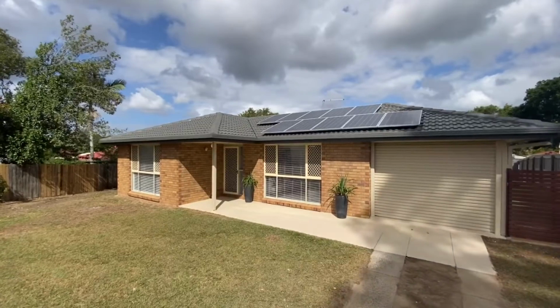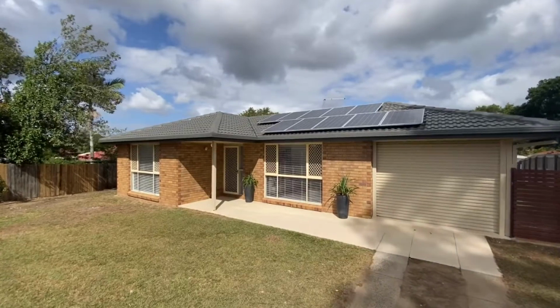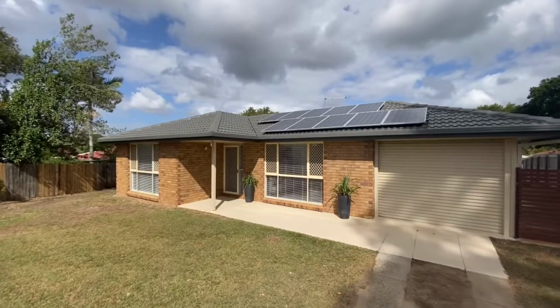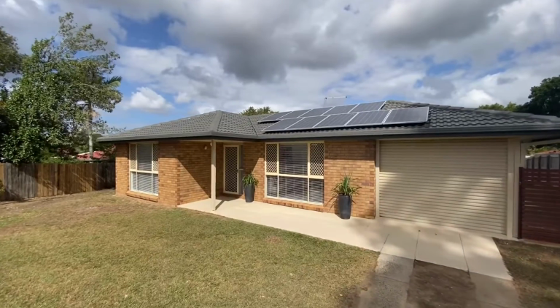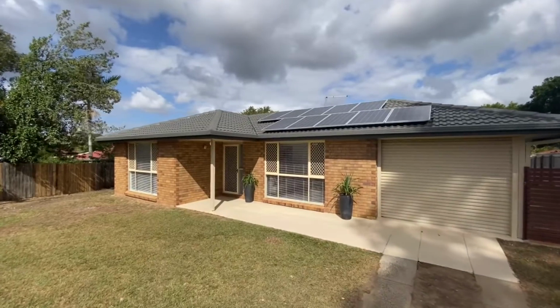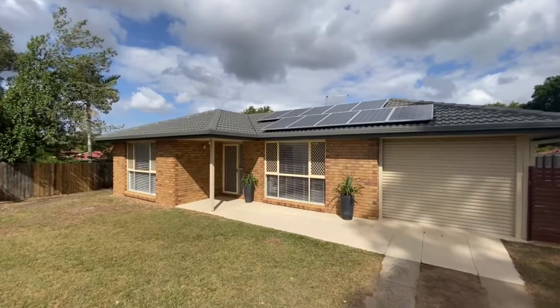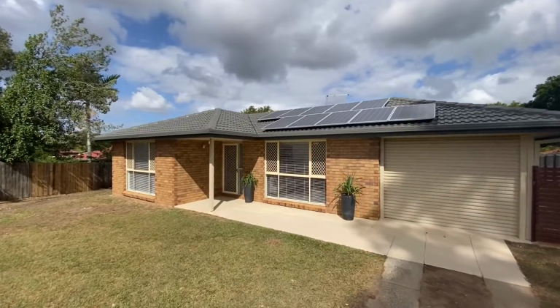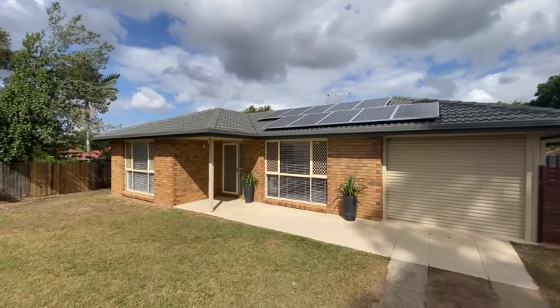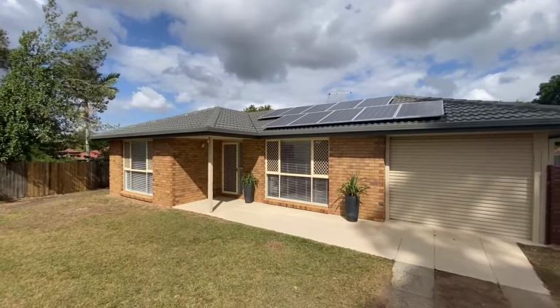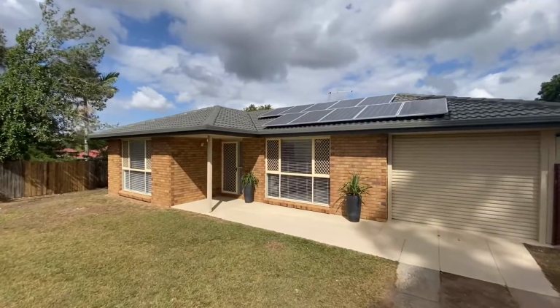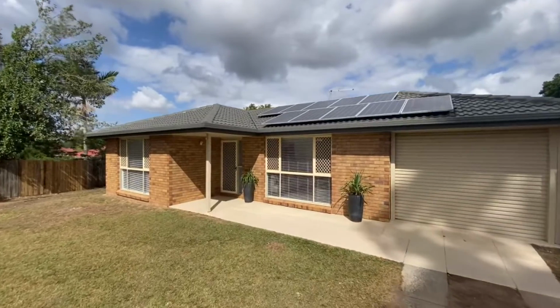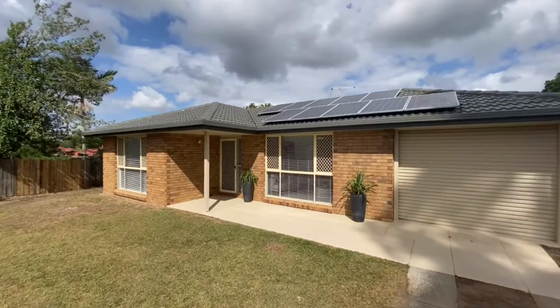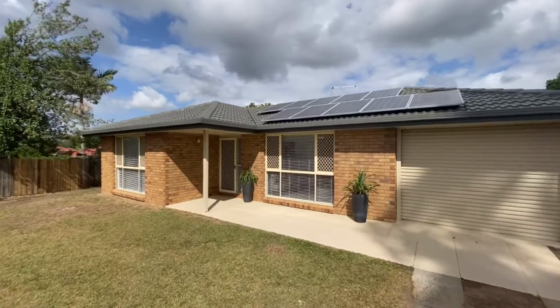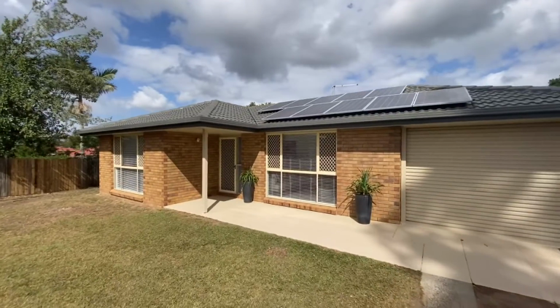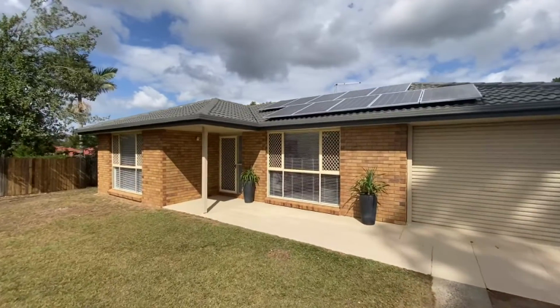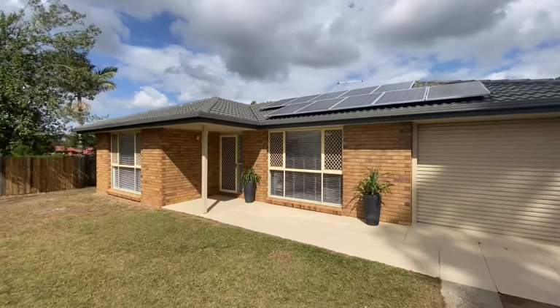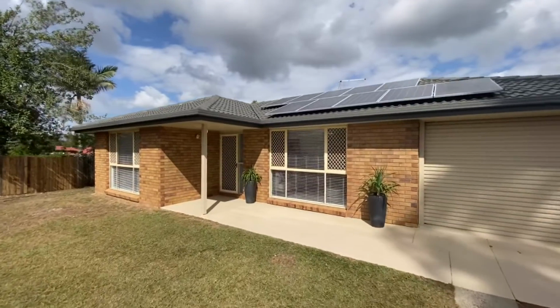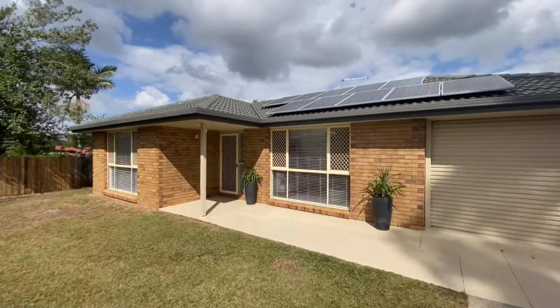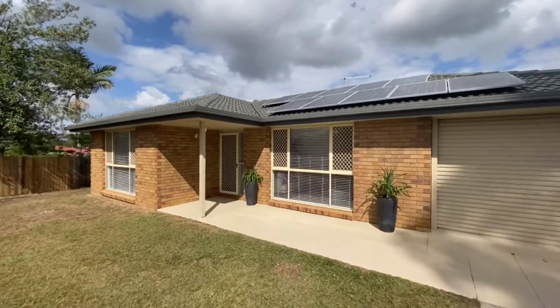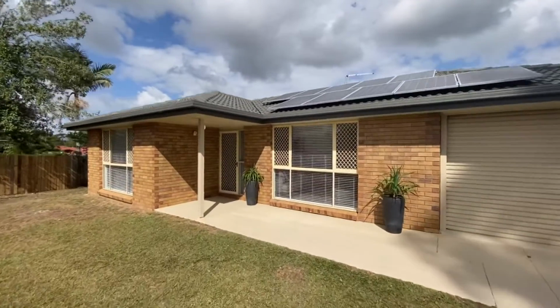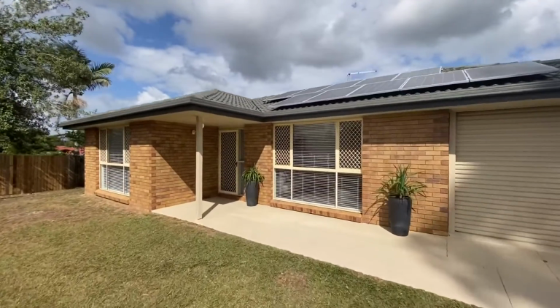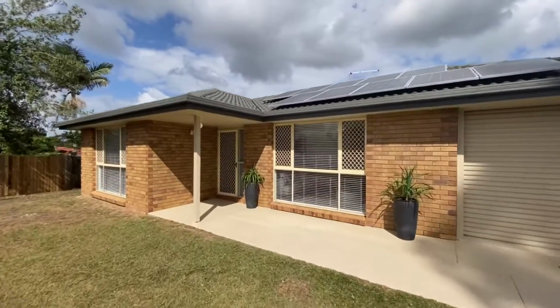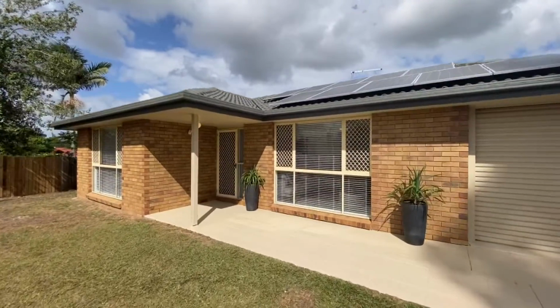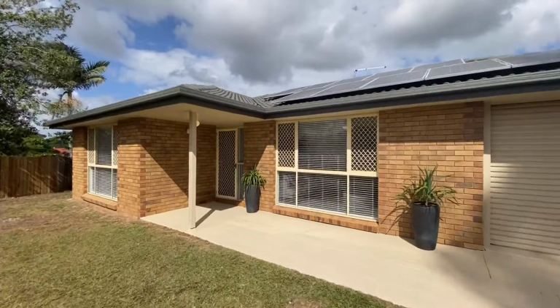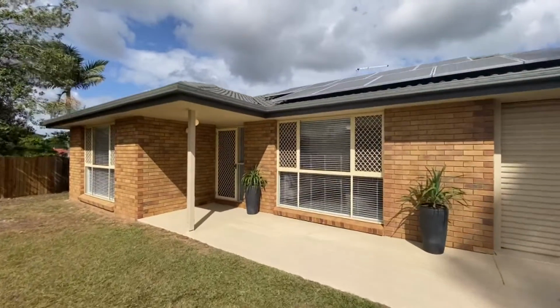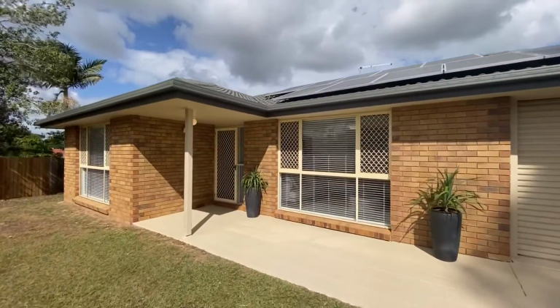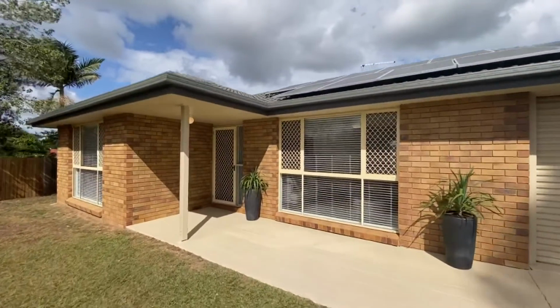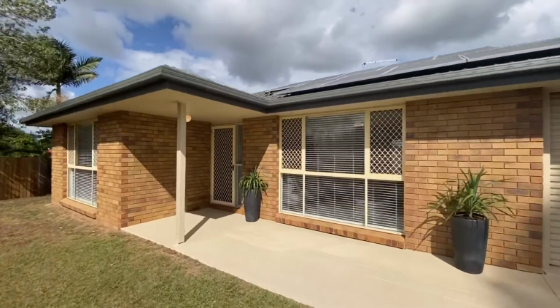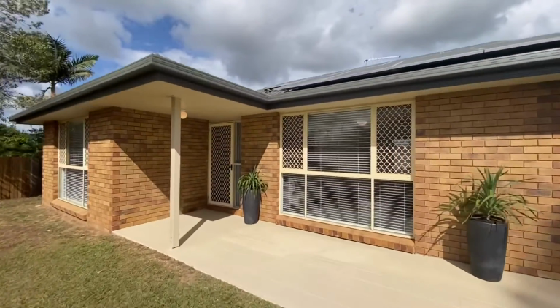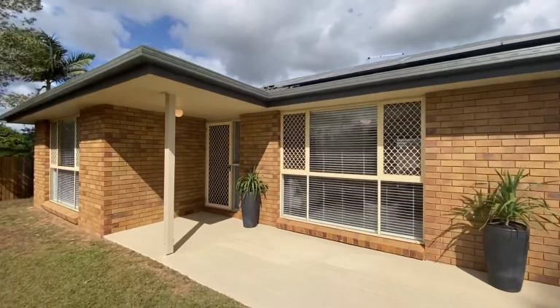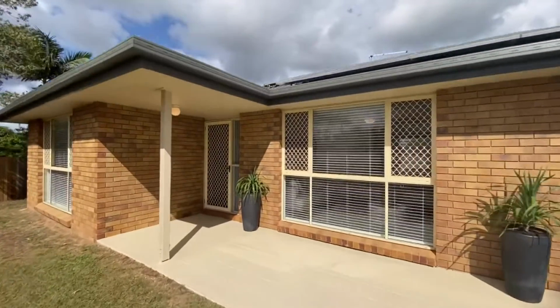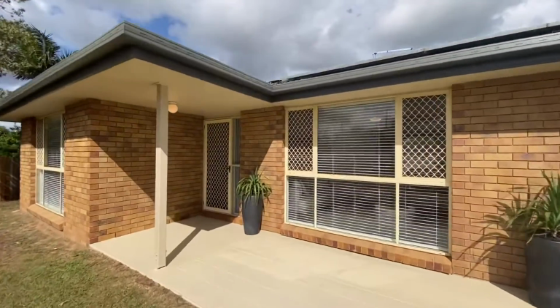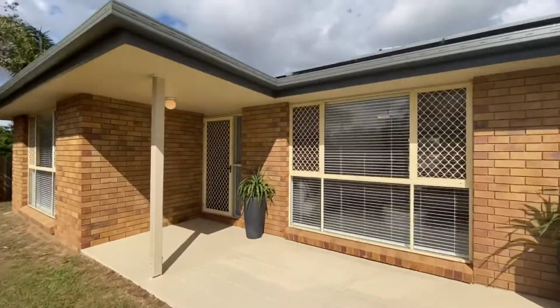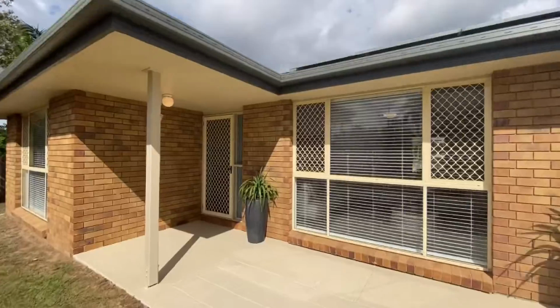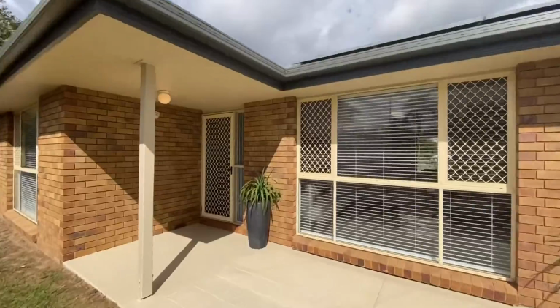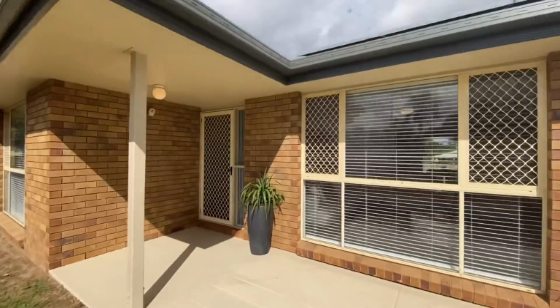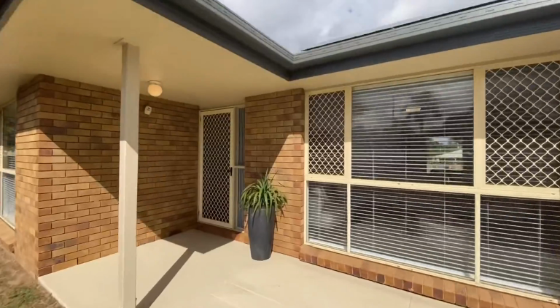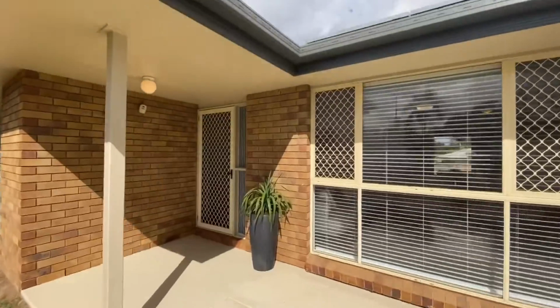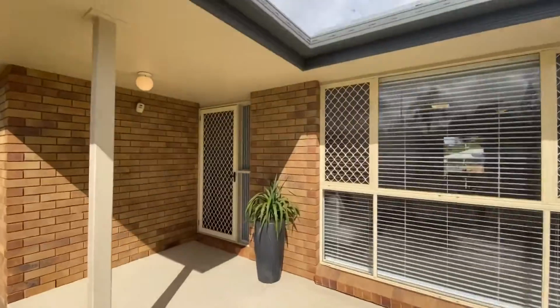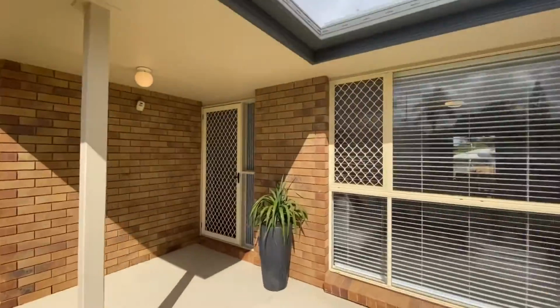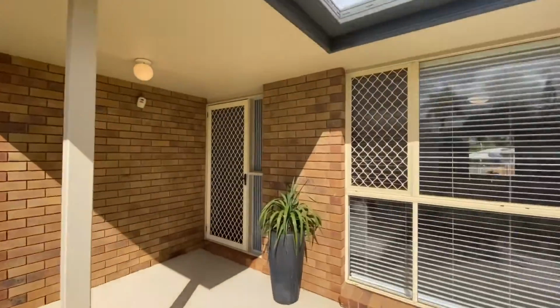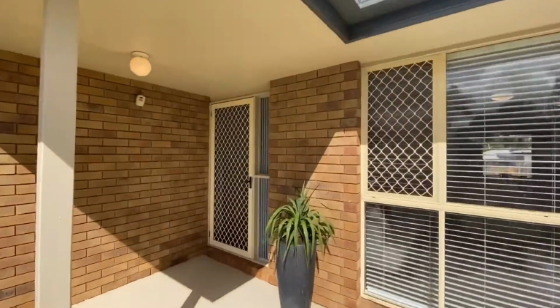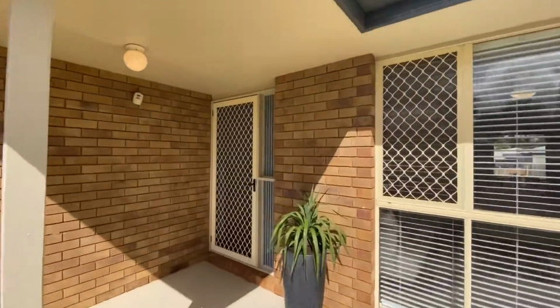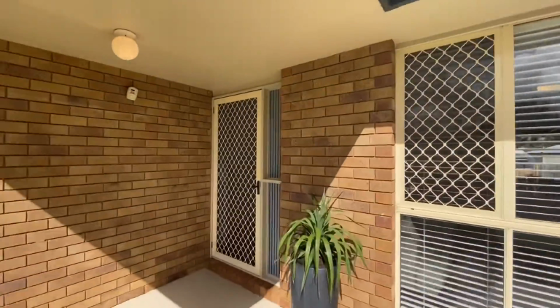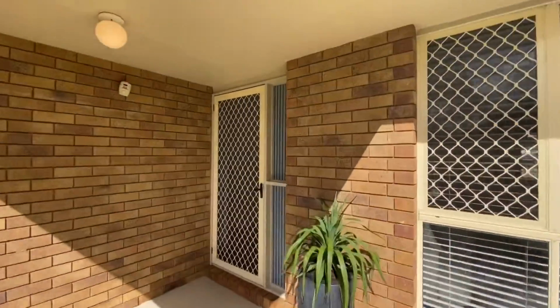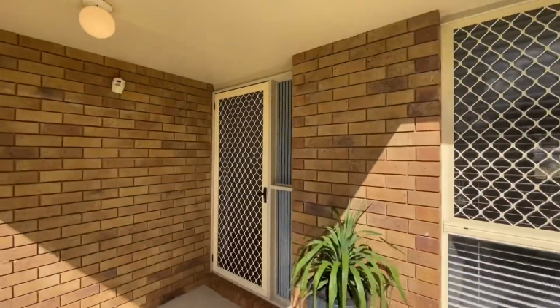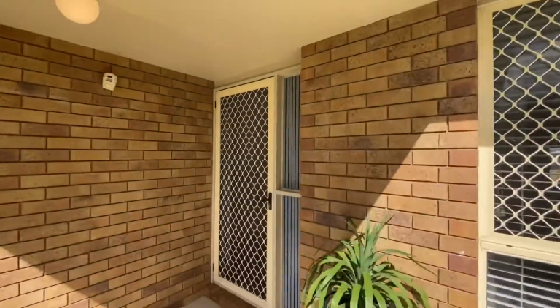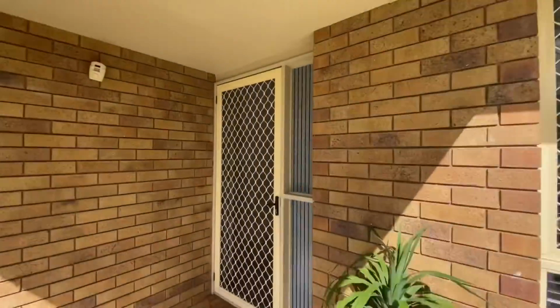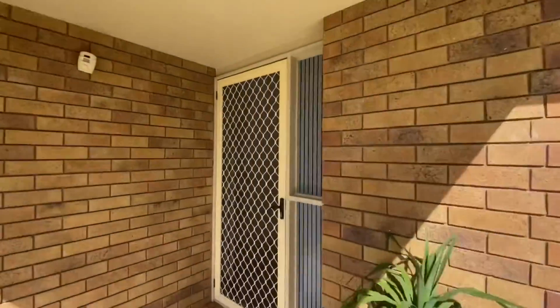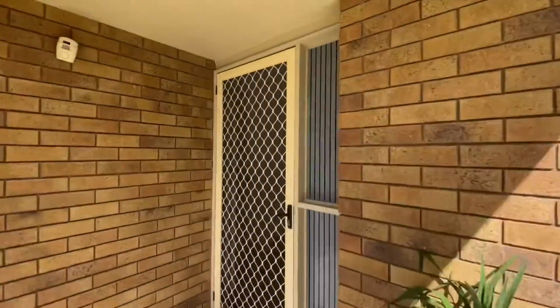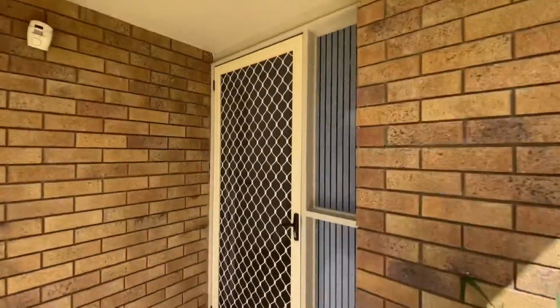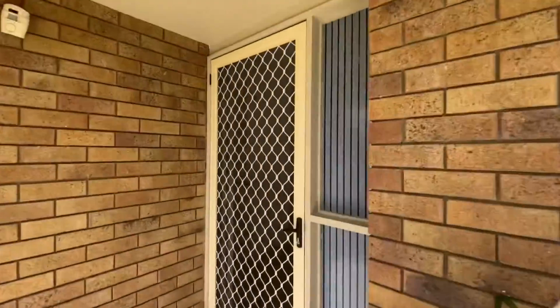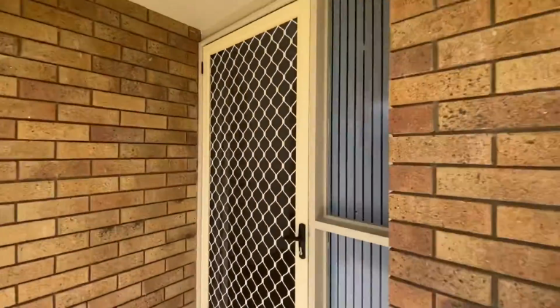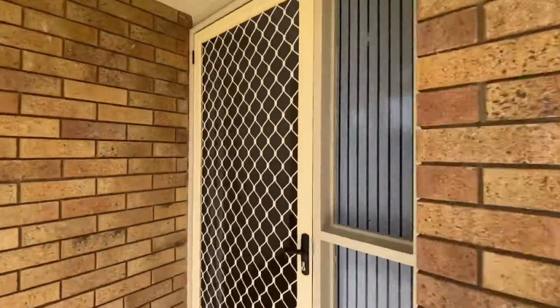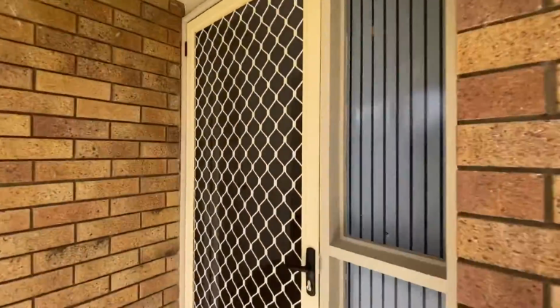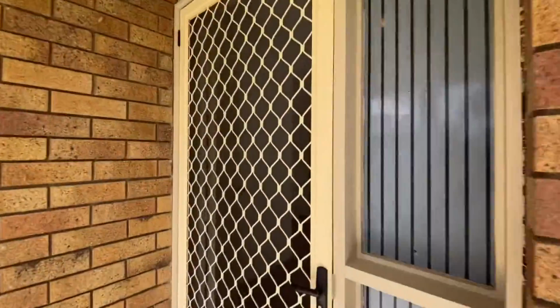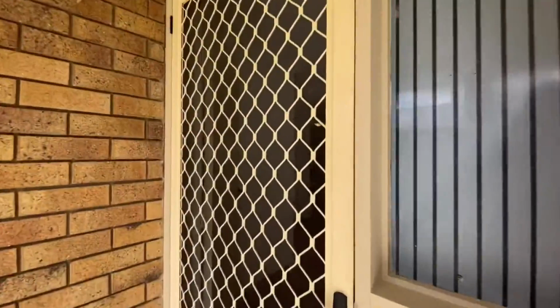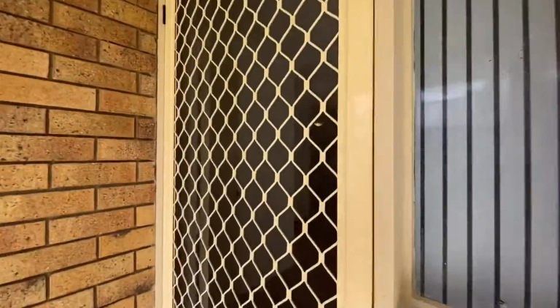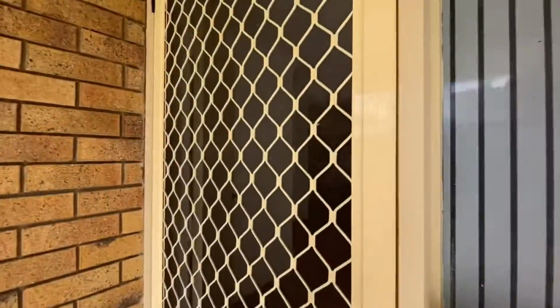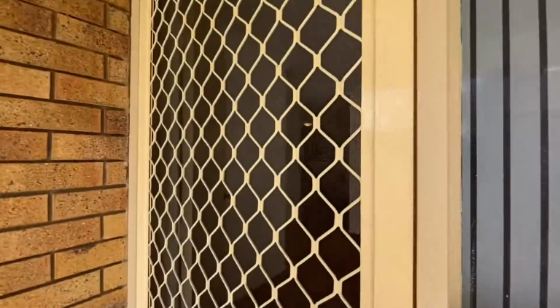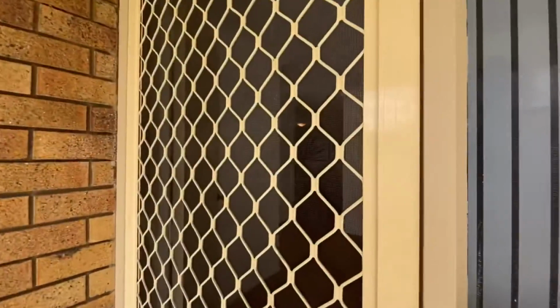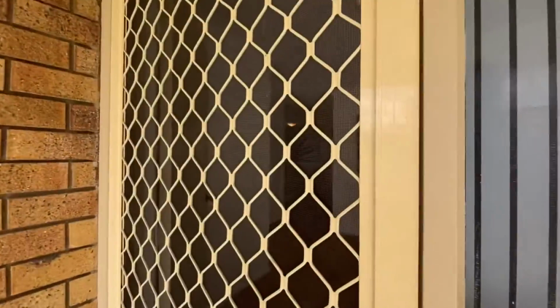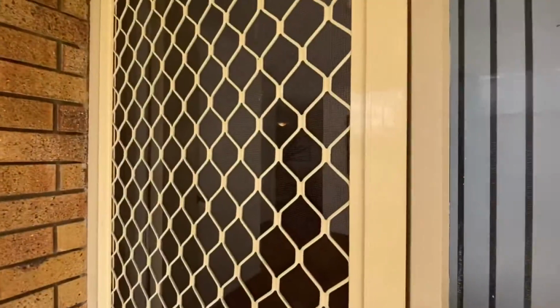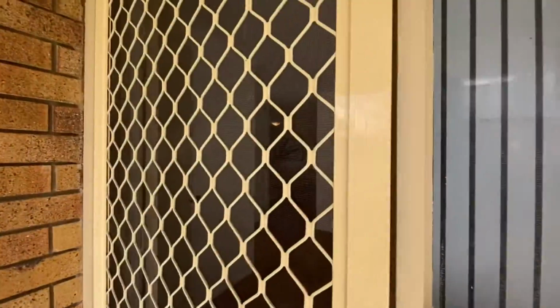Five kilowatt of solar power. So neat, so tidy. Come on through.